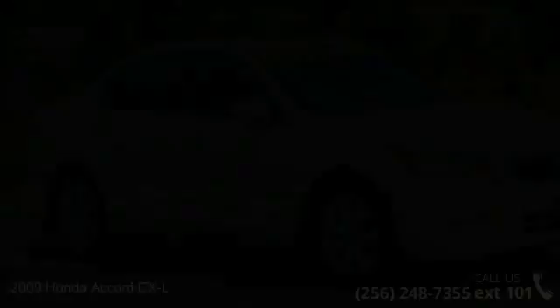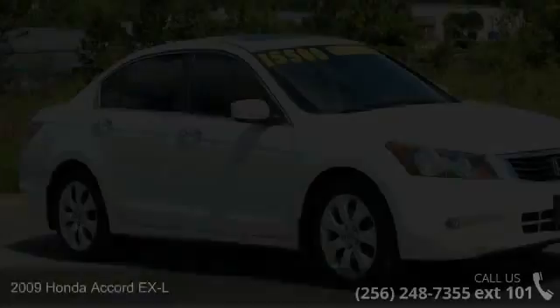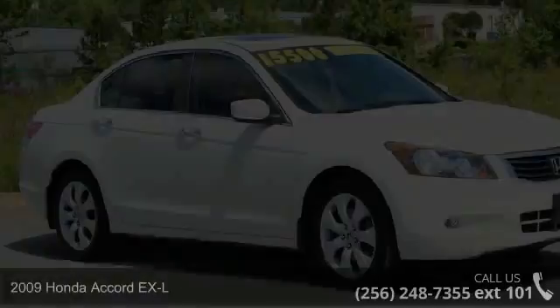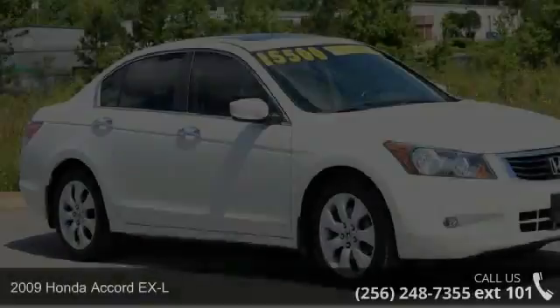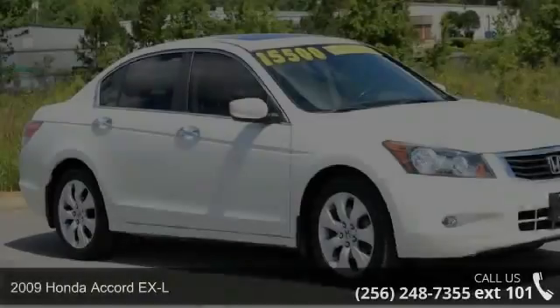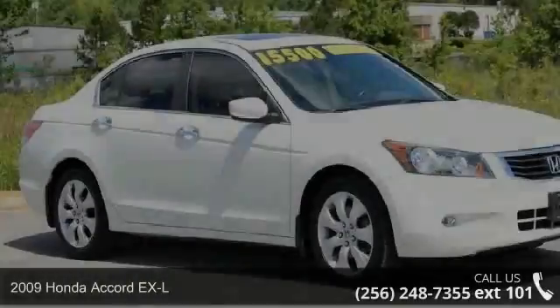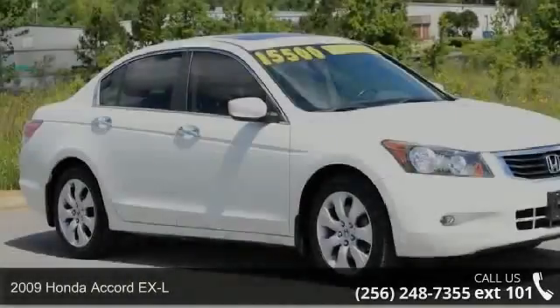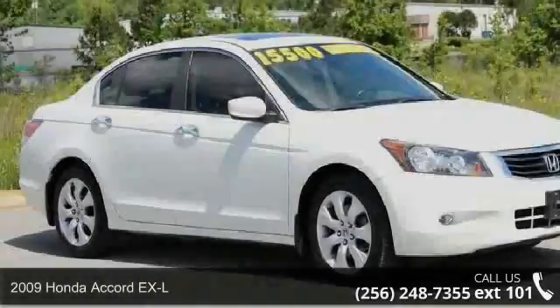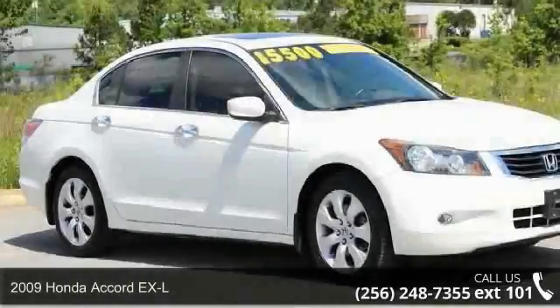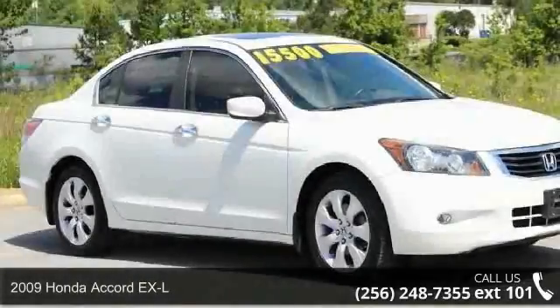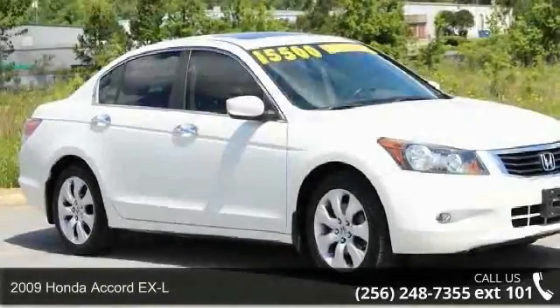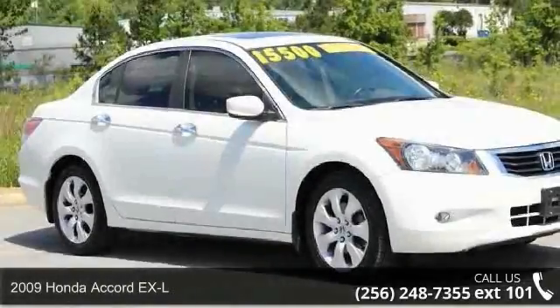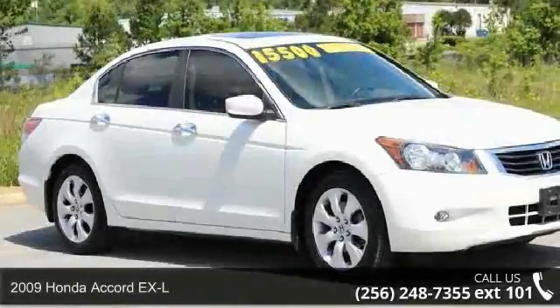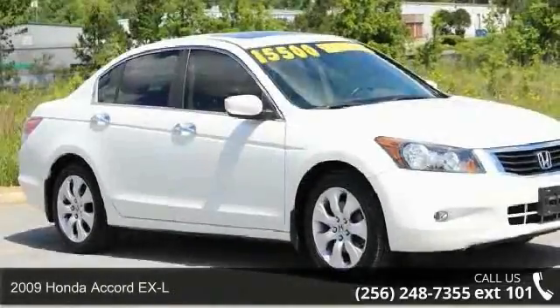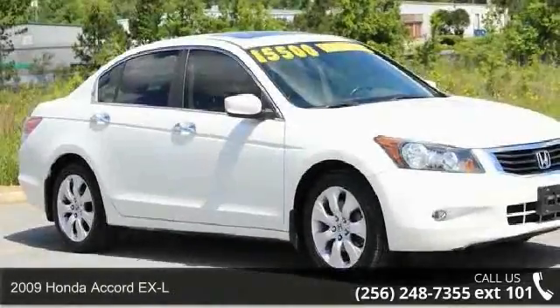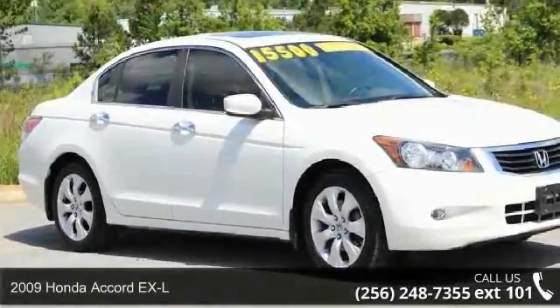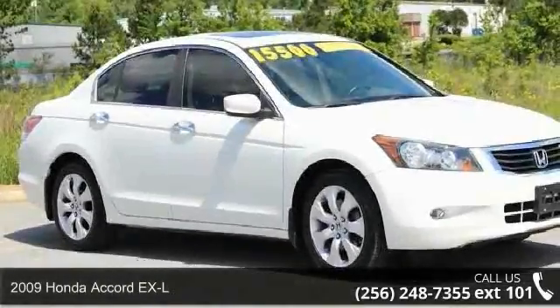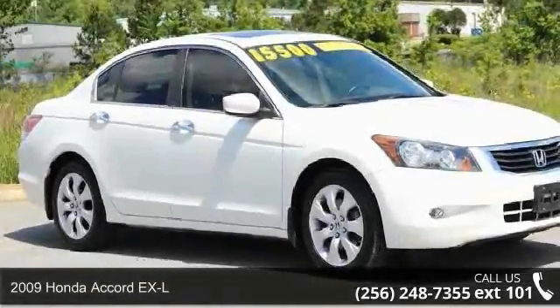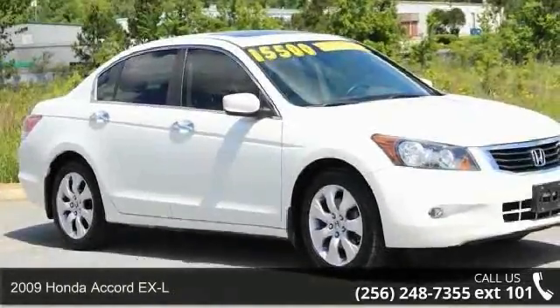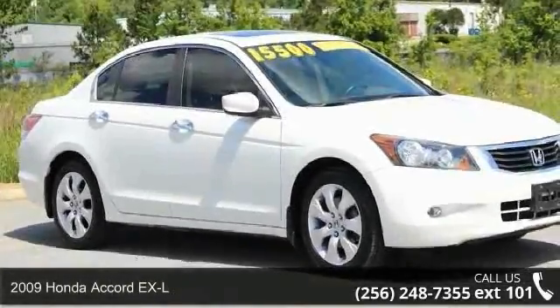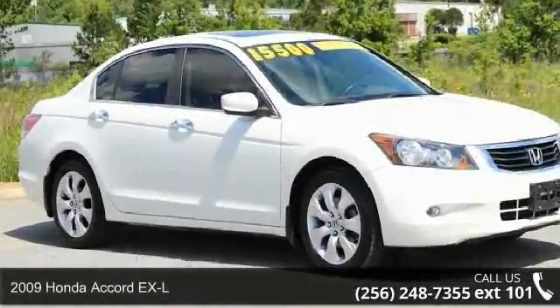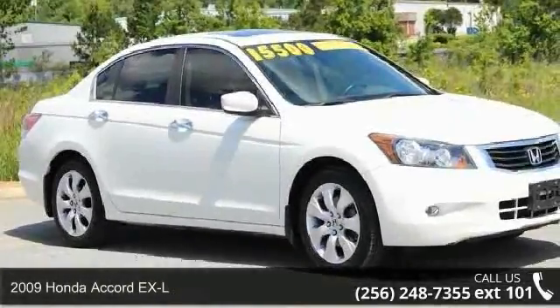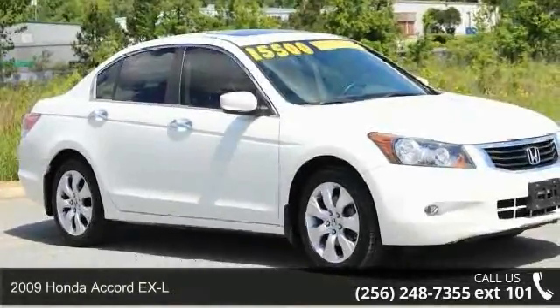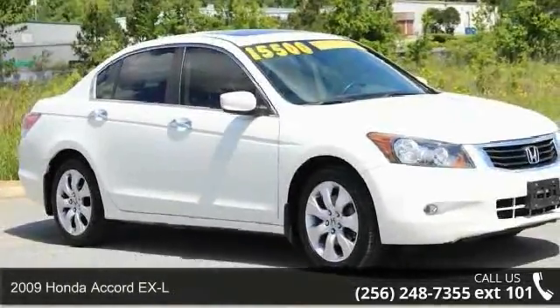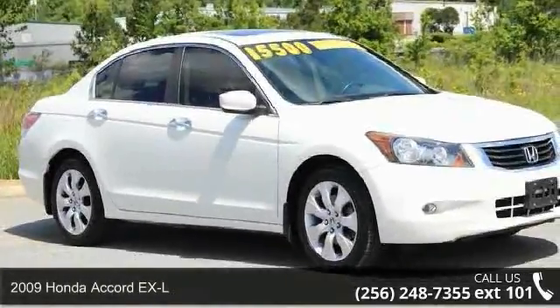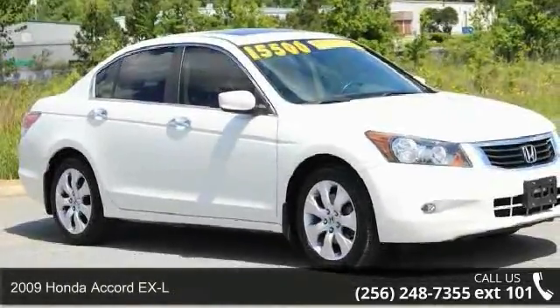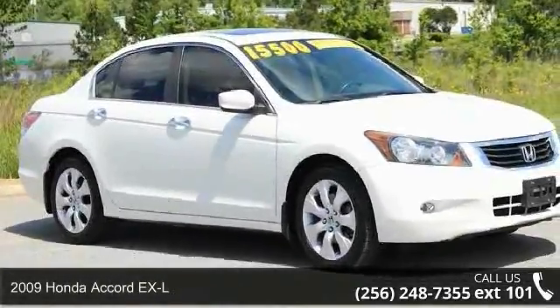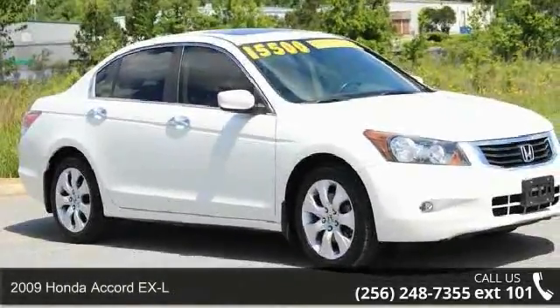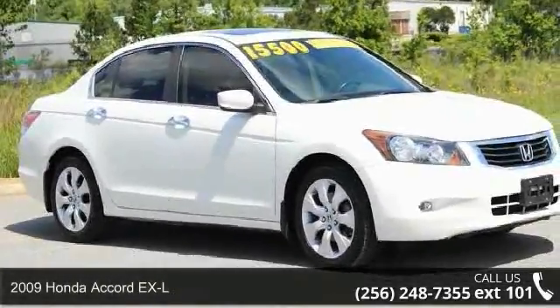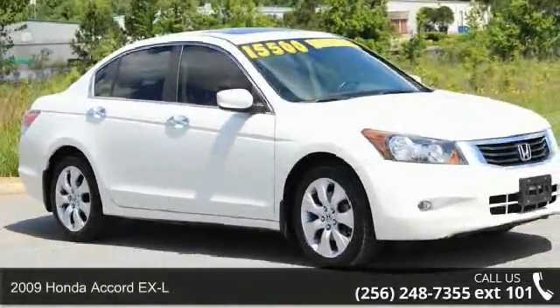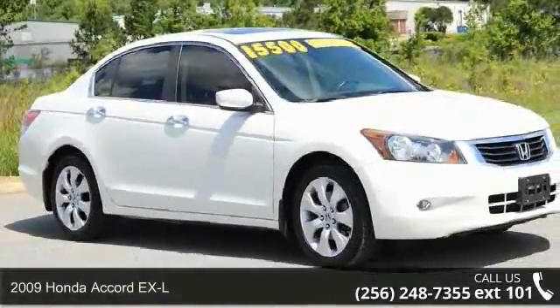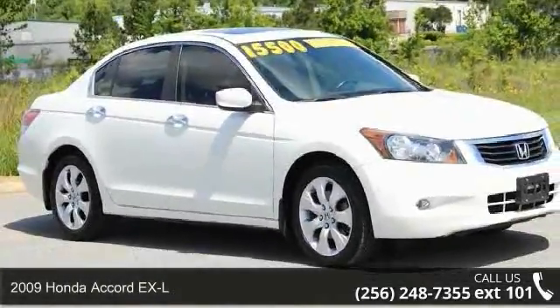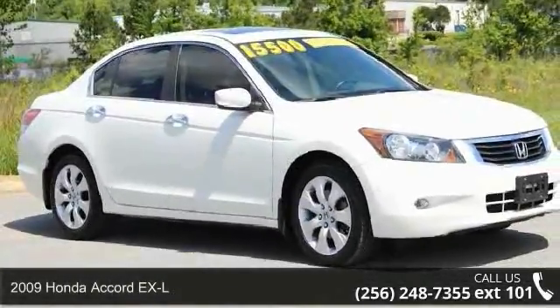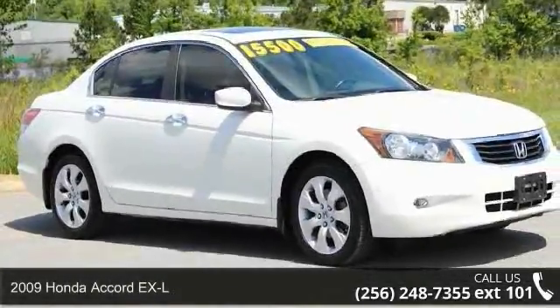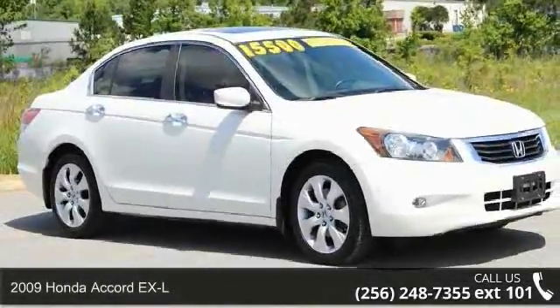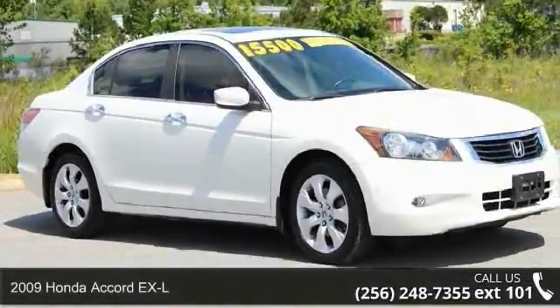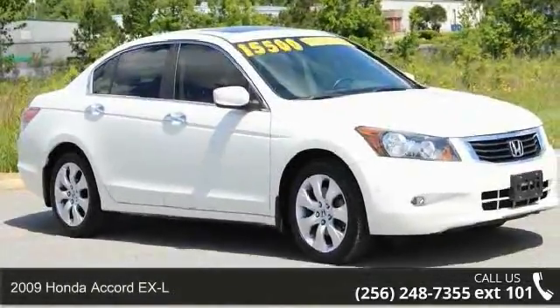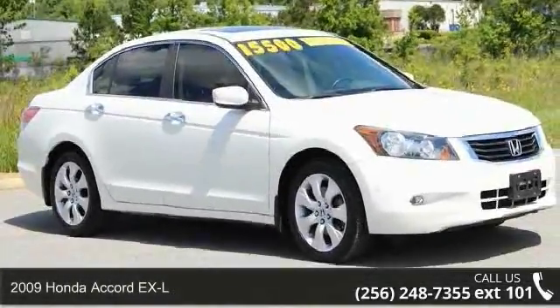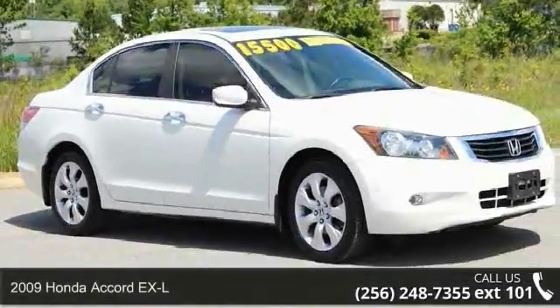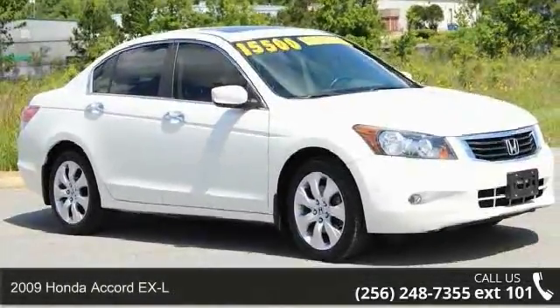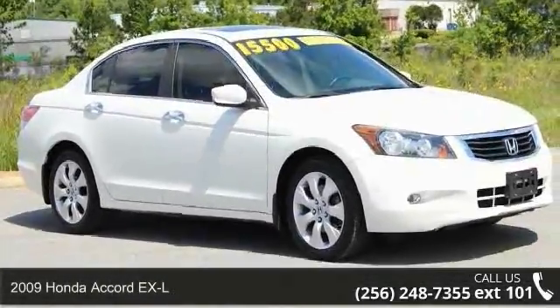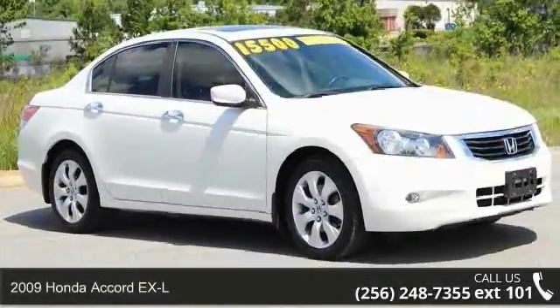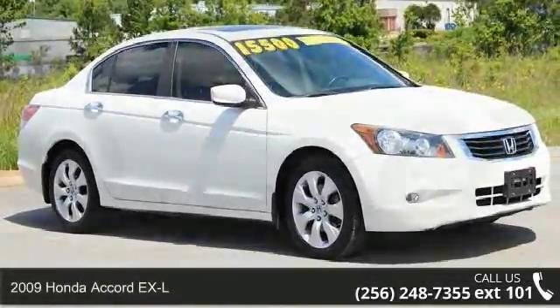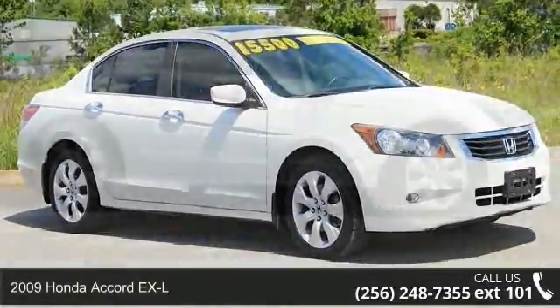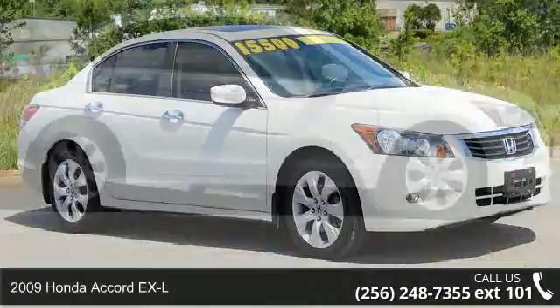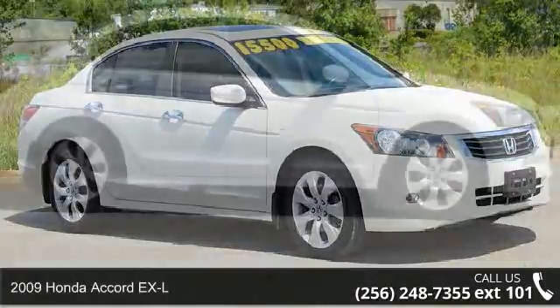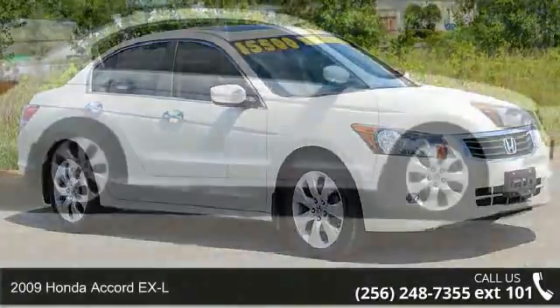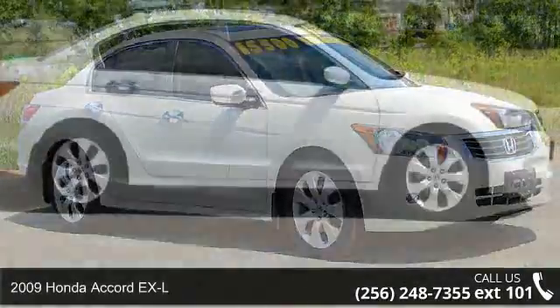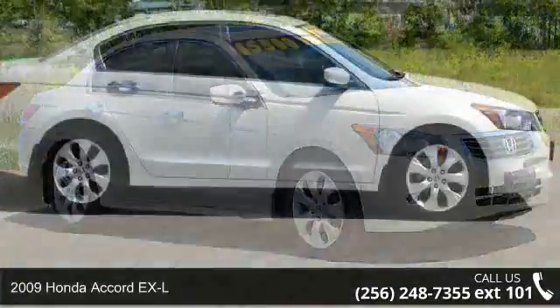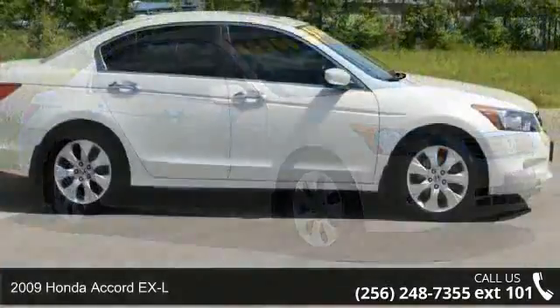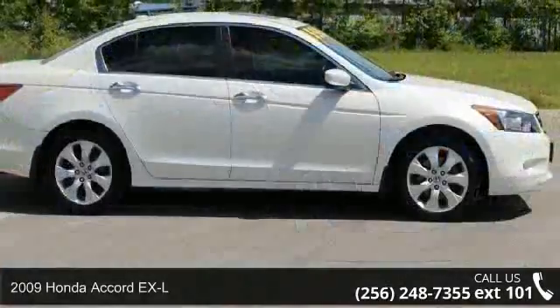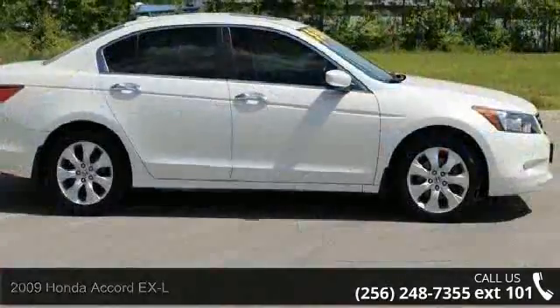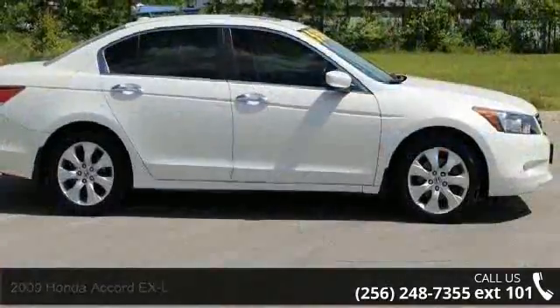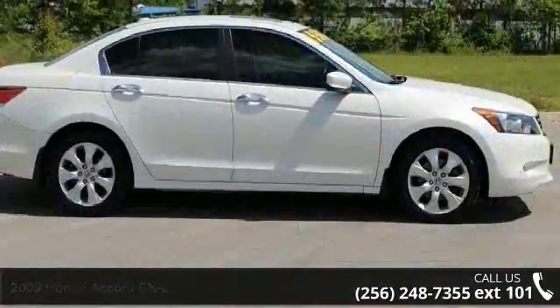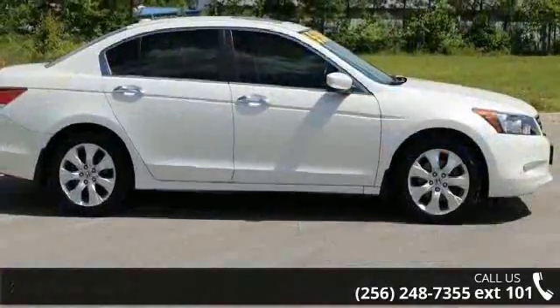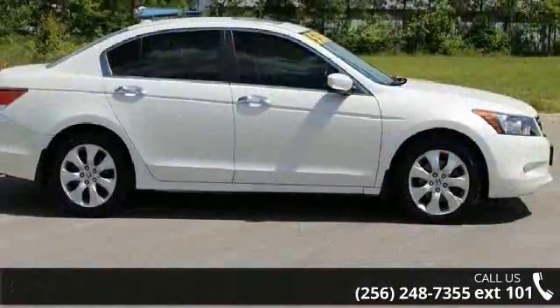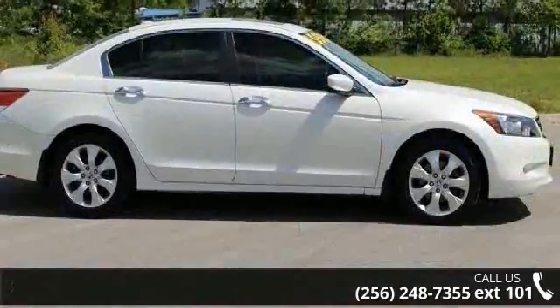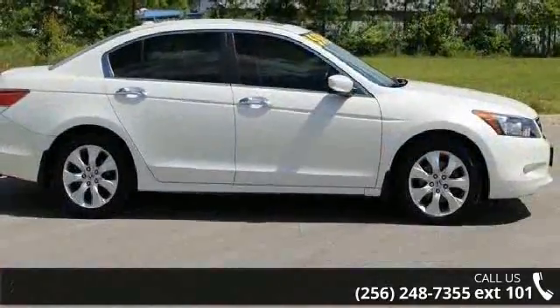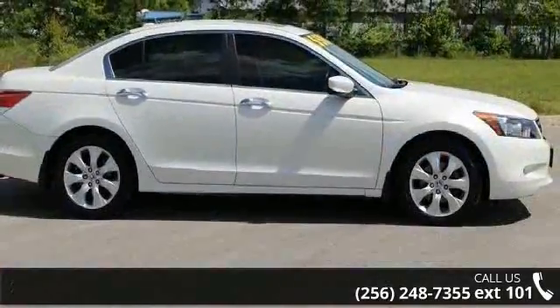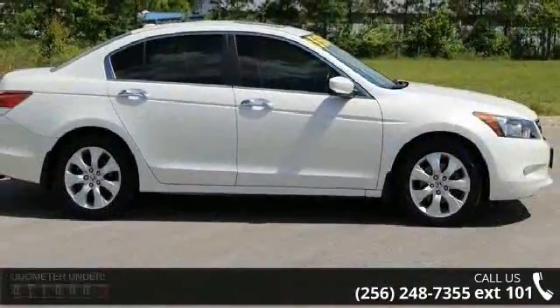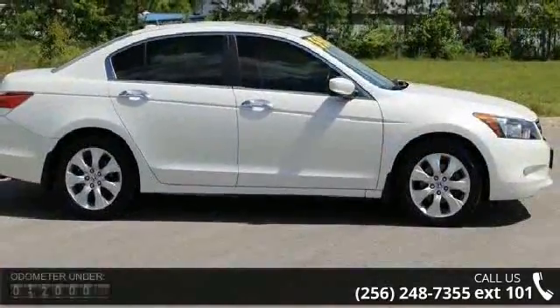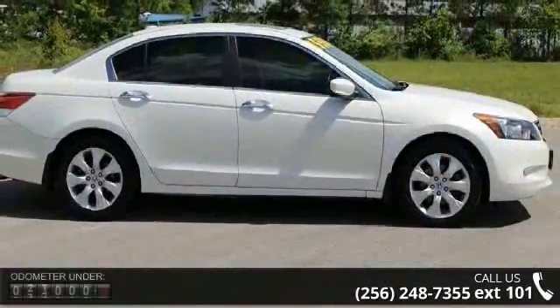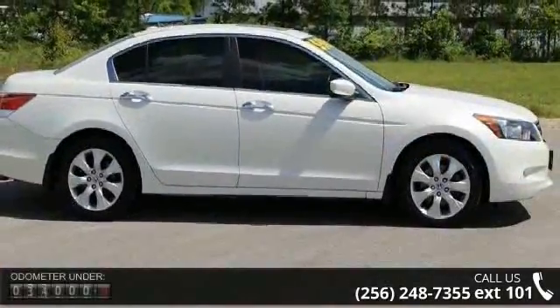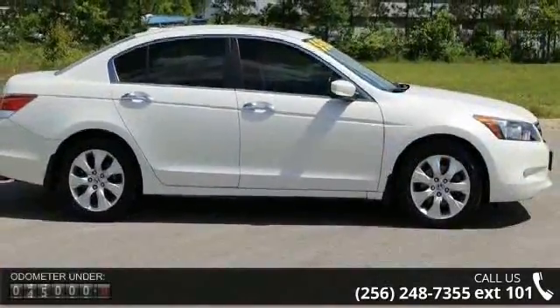Imagine yourself in this 2009 Honda Accord XL. If you are looking for an automobile with great features, look no further.